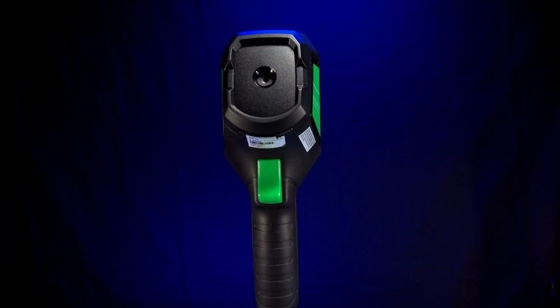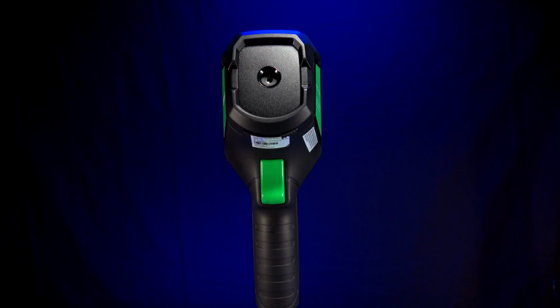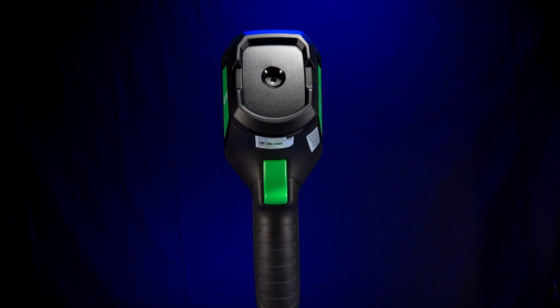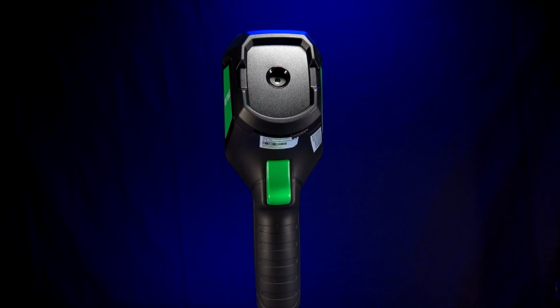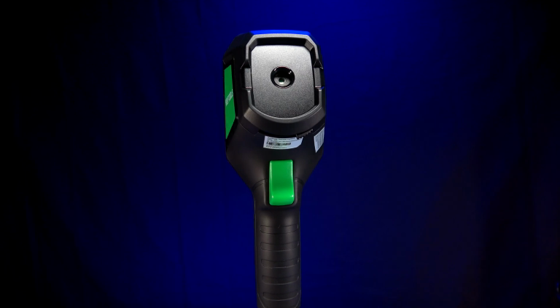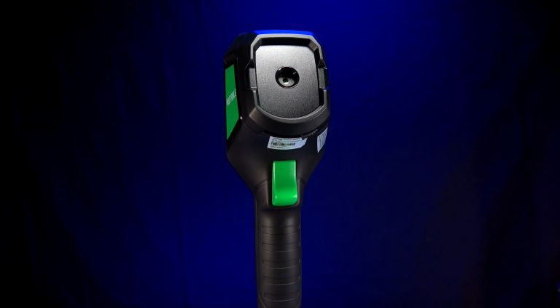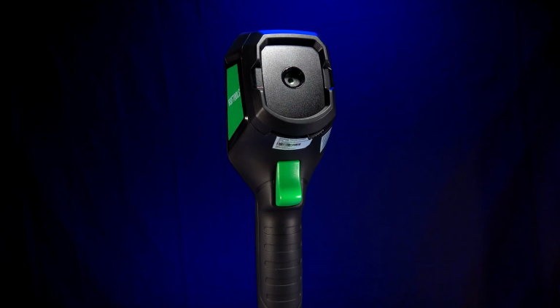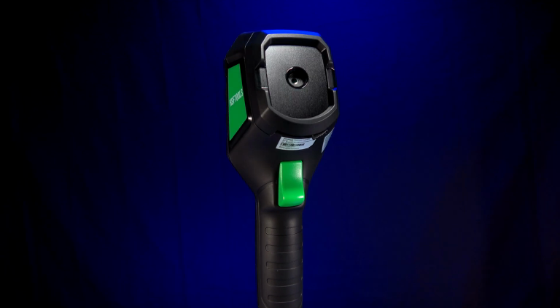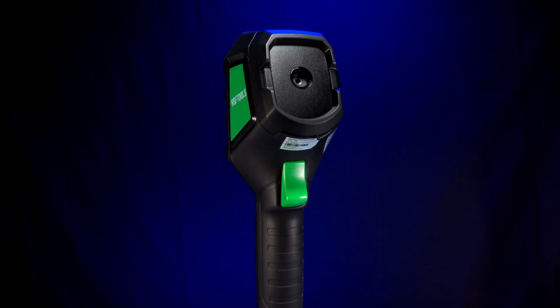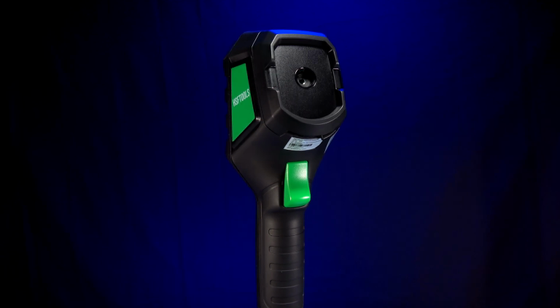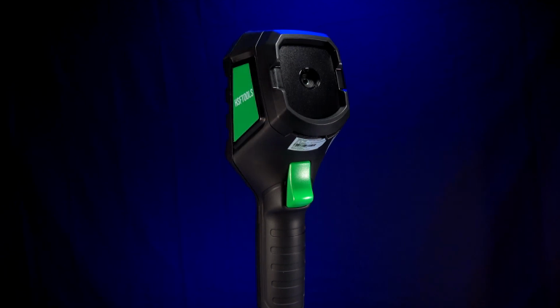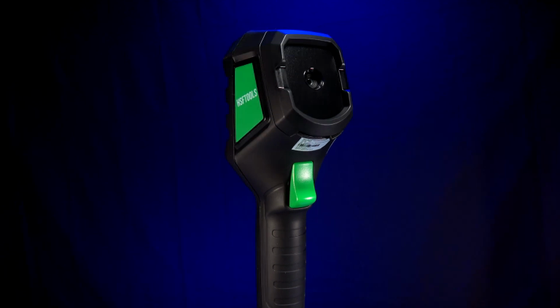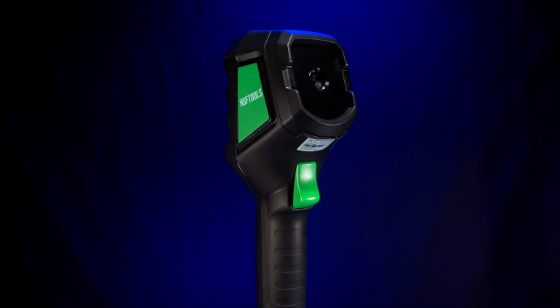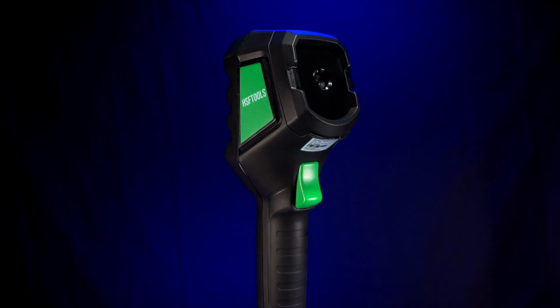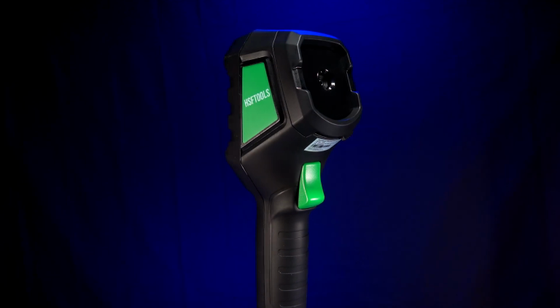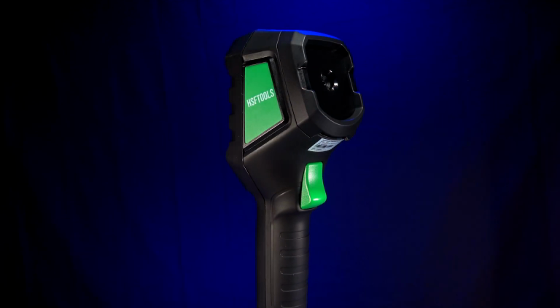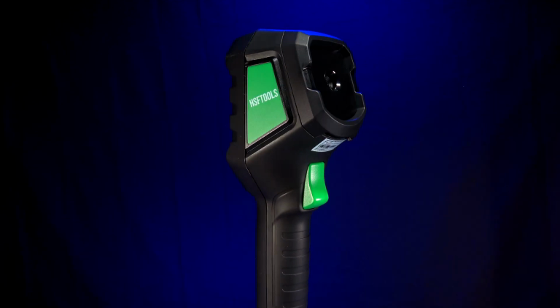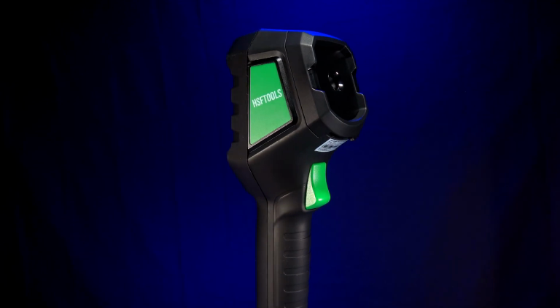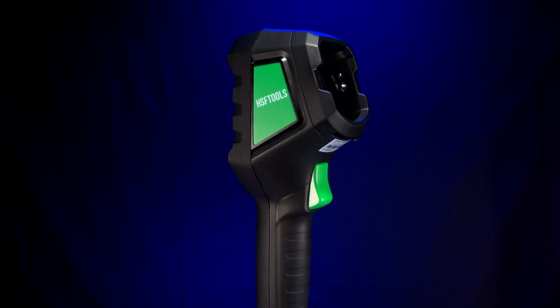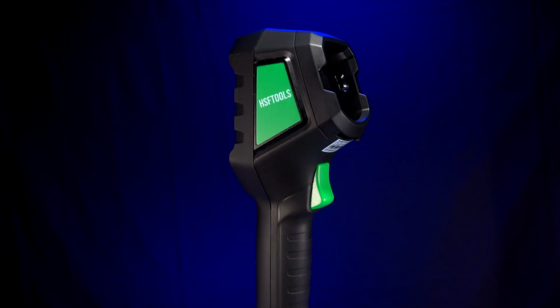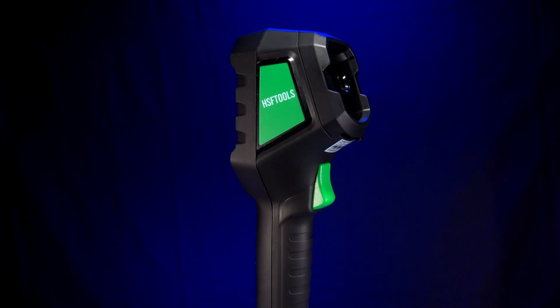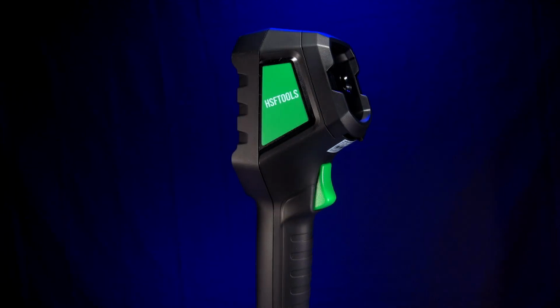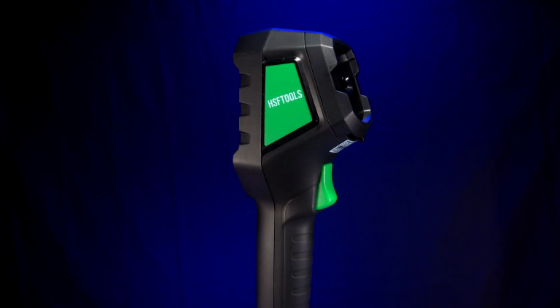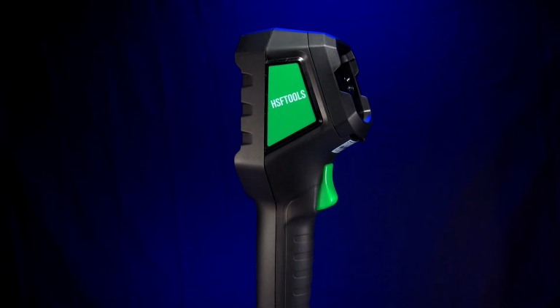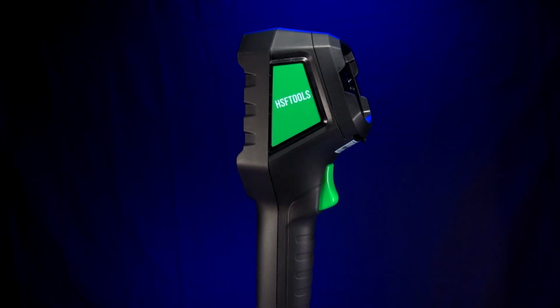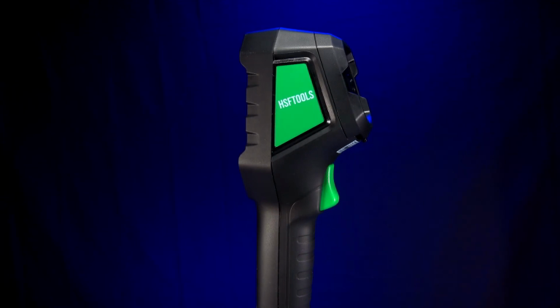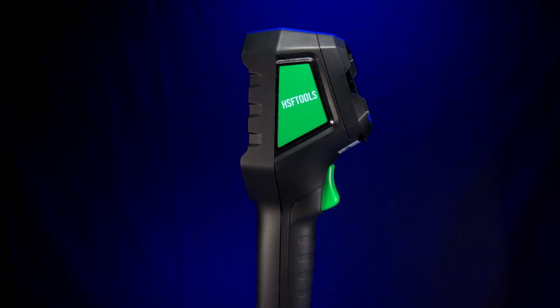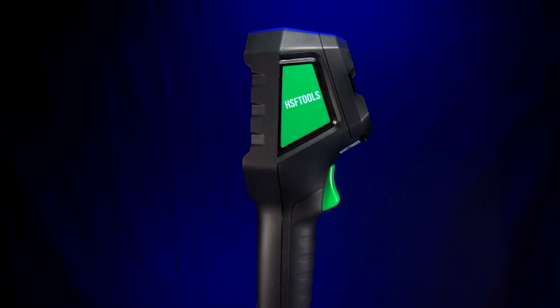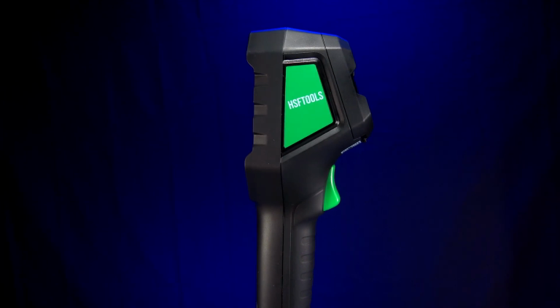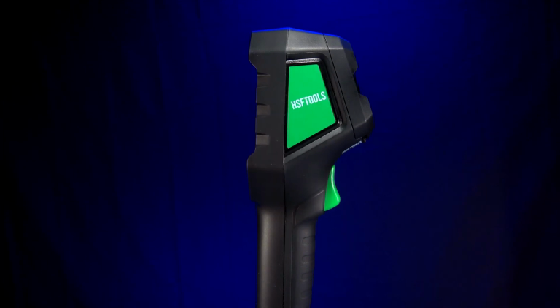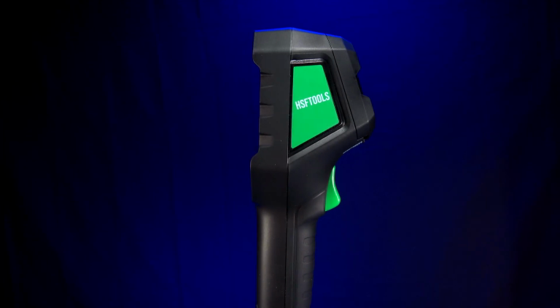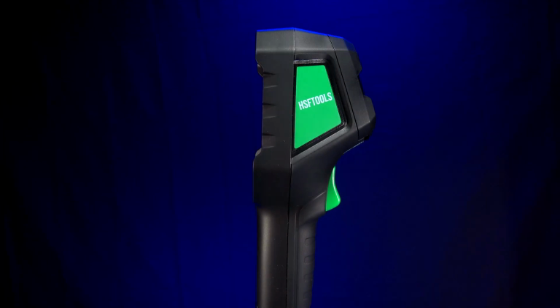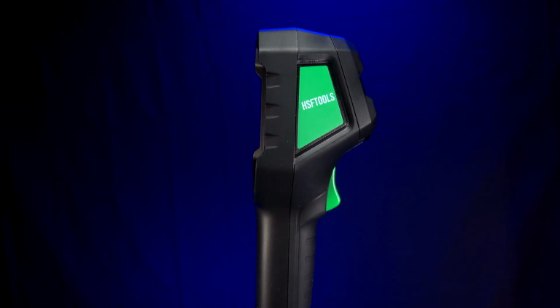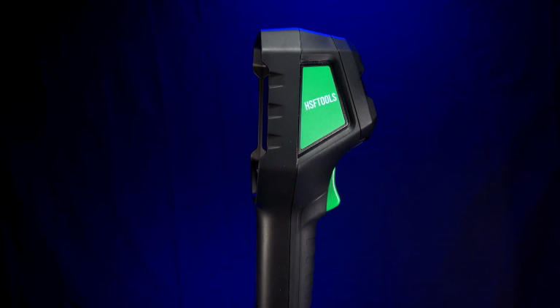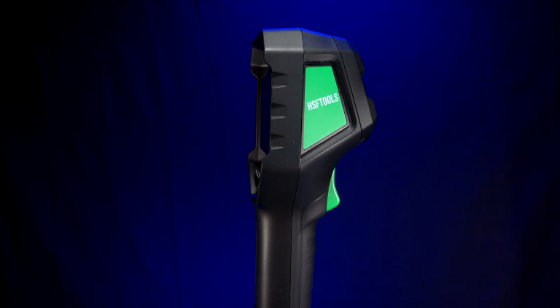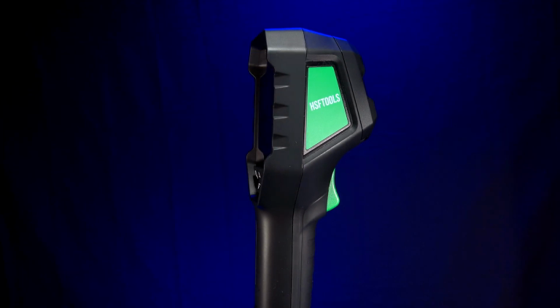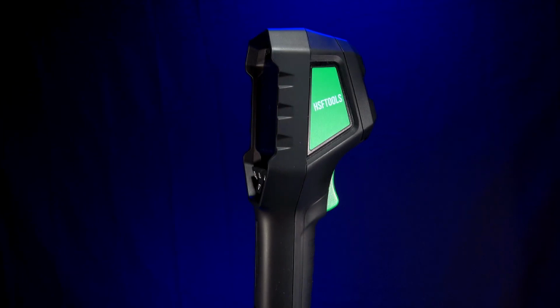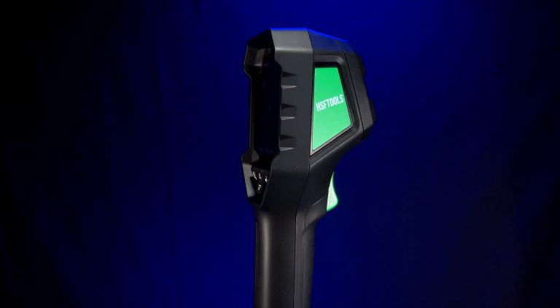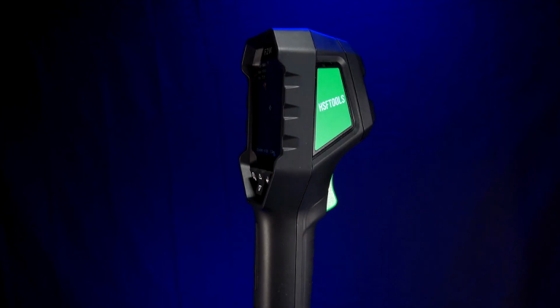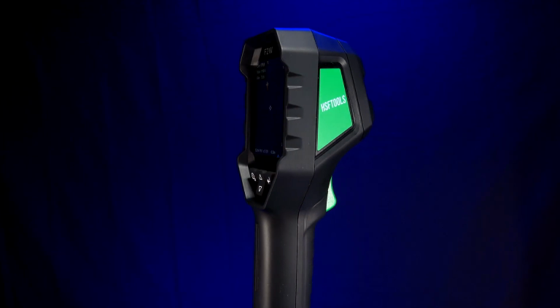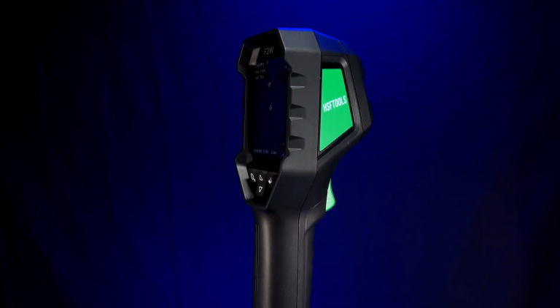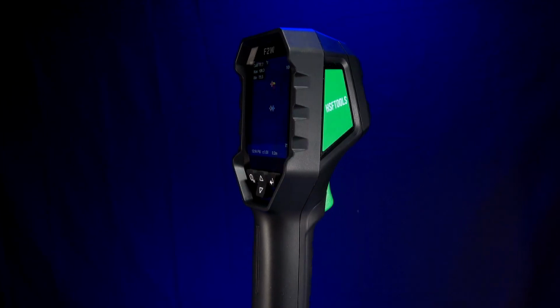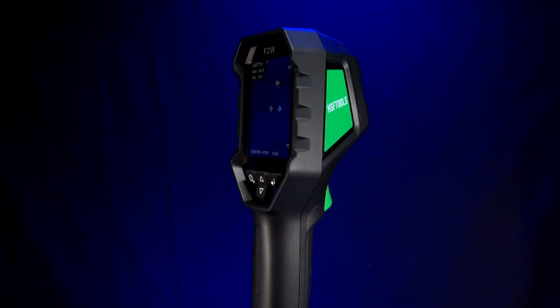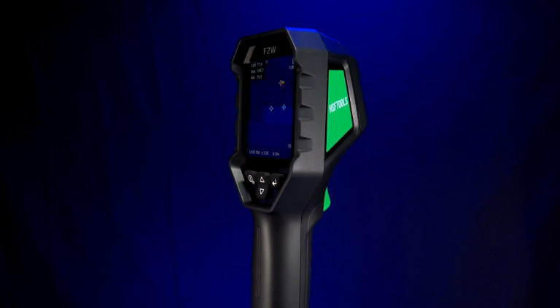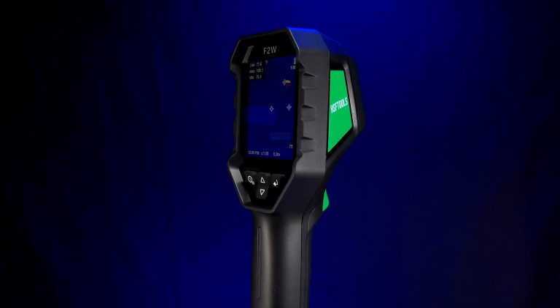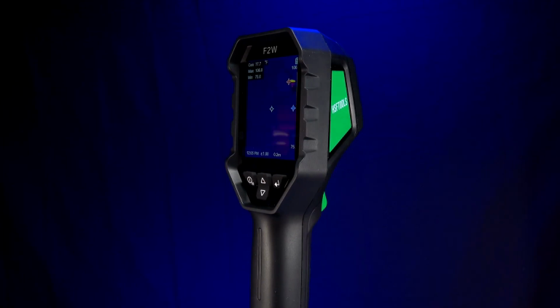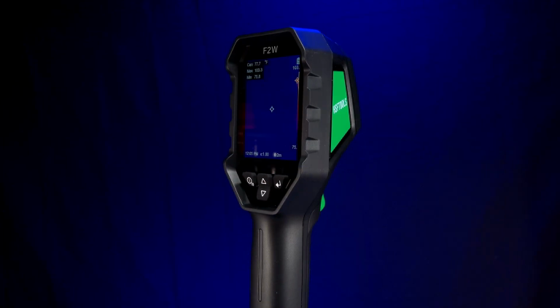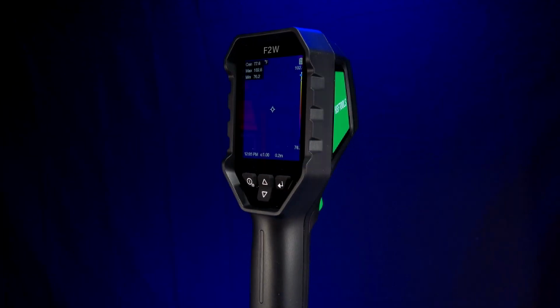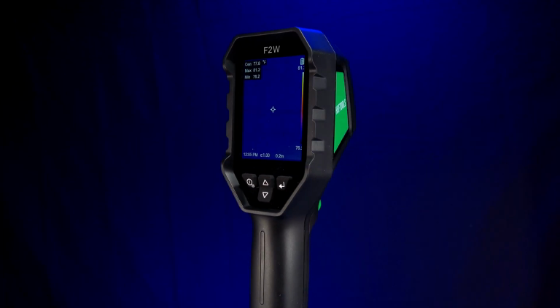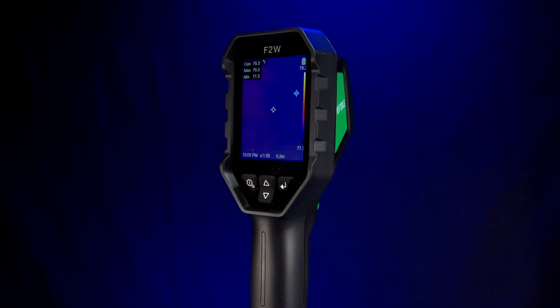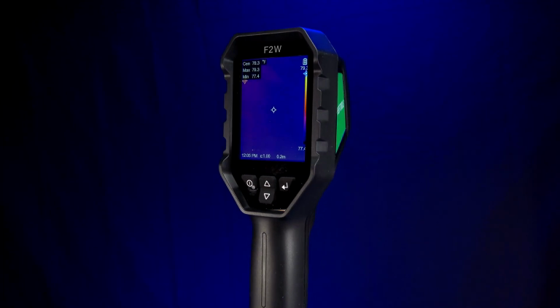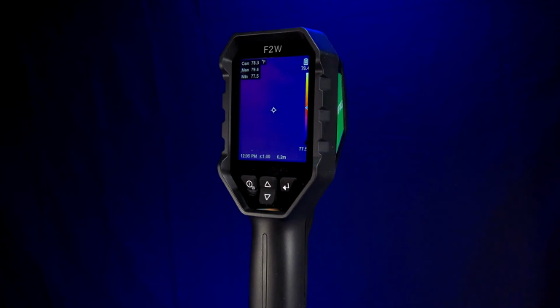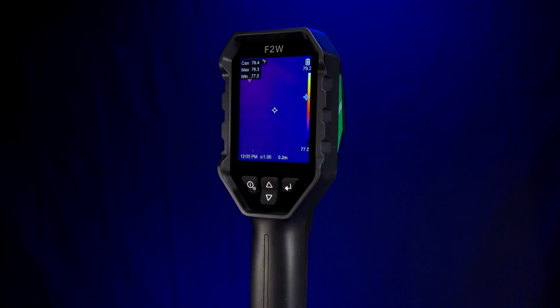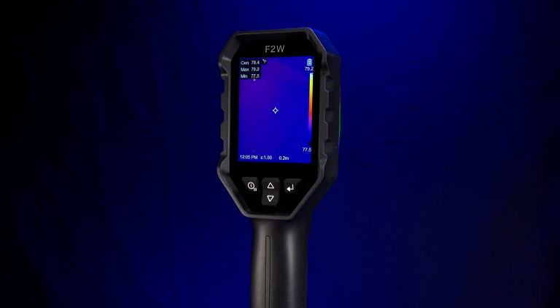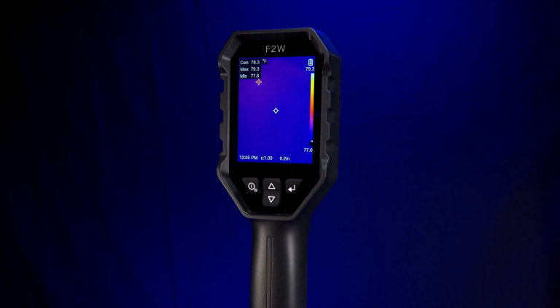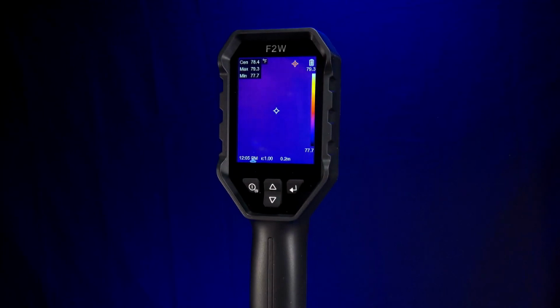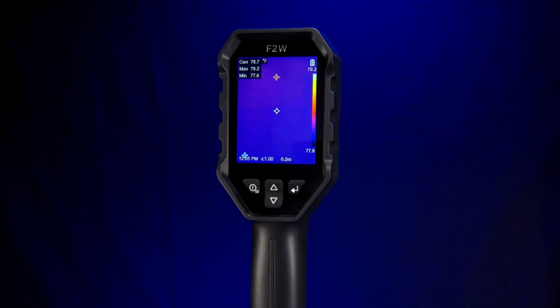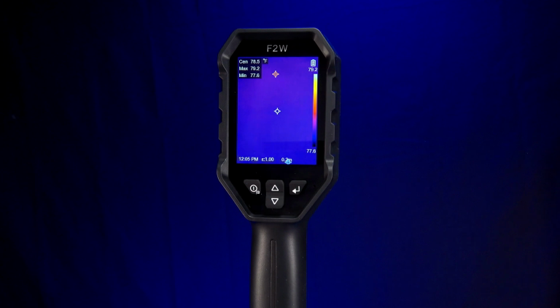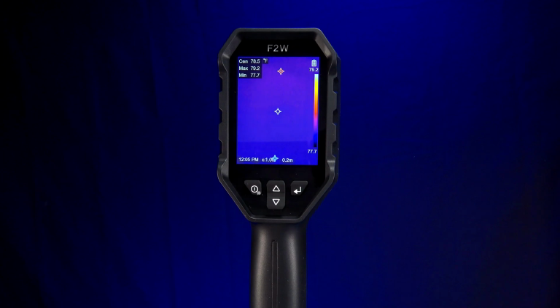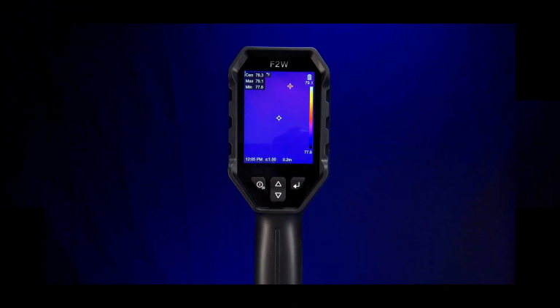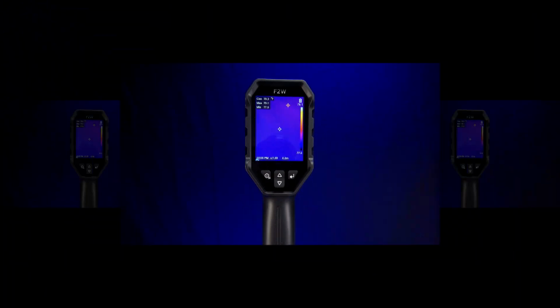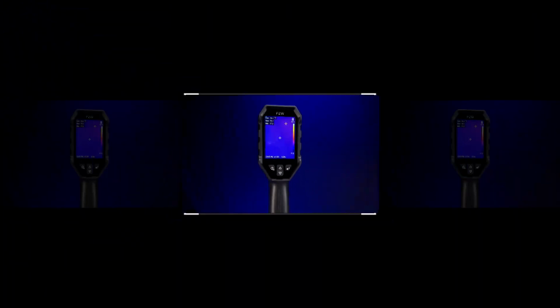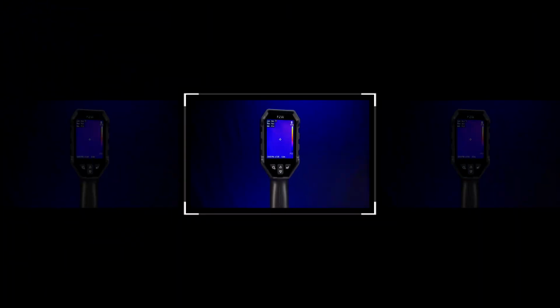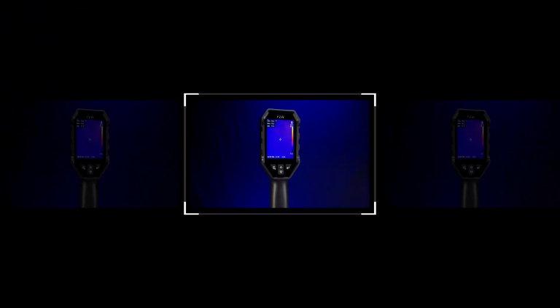This is the HSF Tools F2W Handheld Thermal Camera, and I'm going to tell you all about it right now.